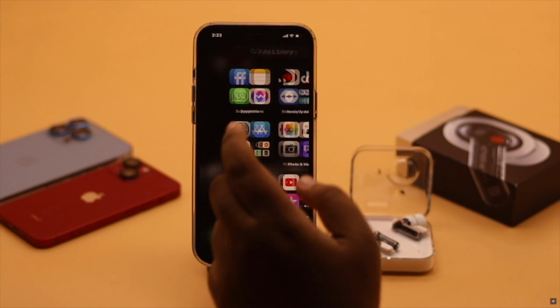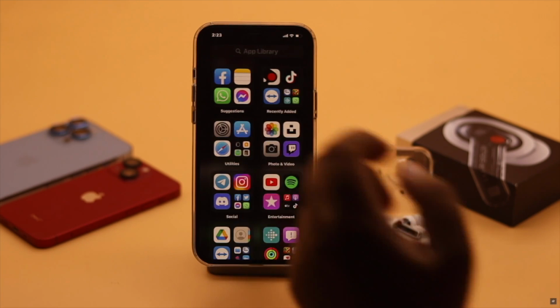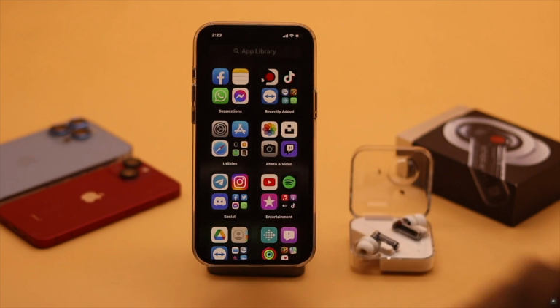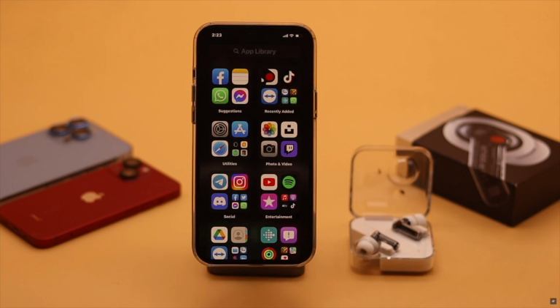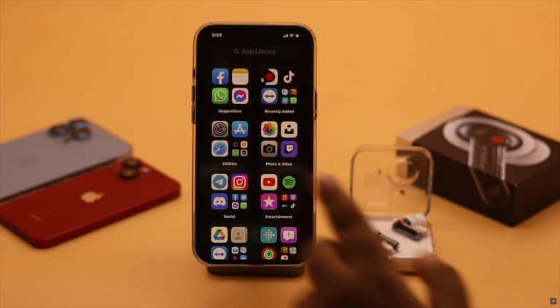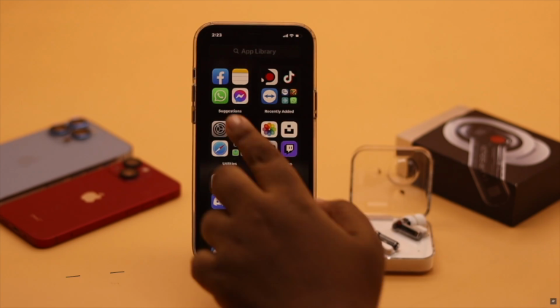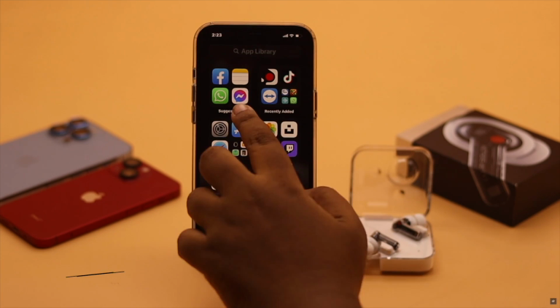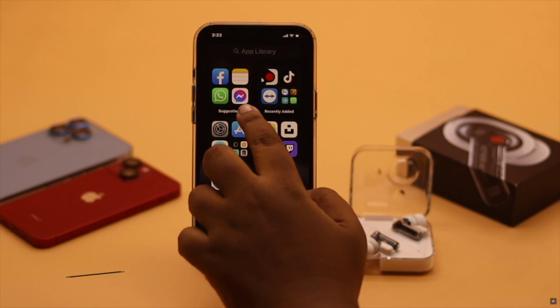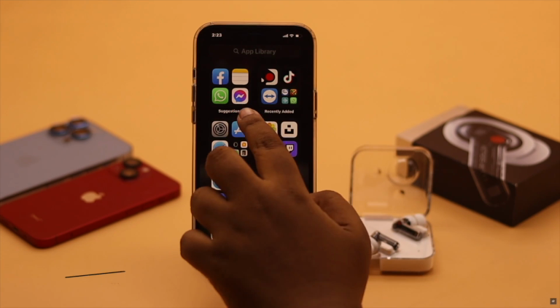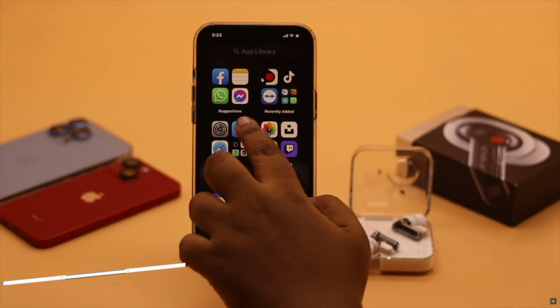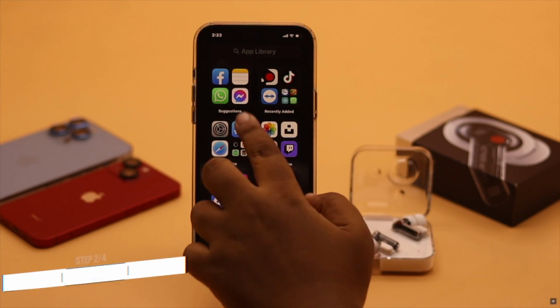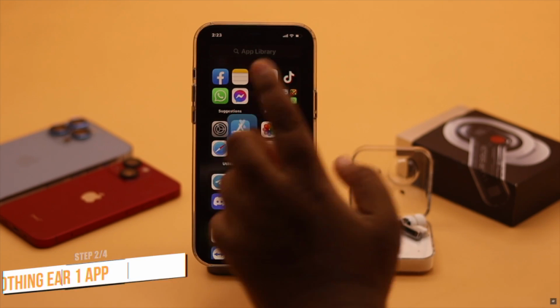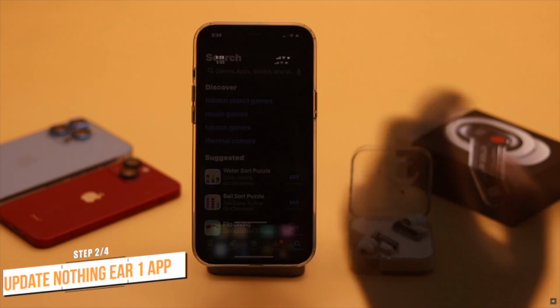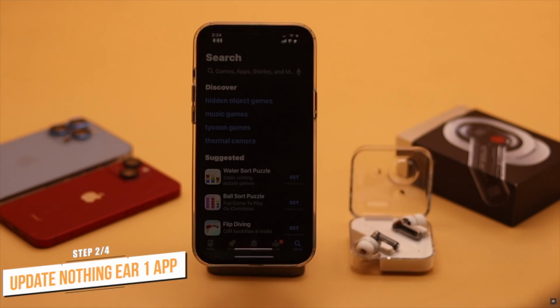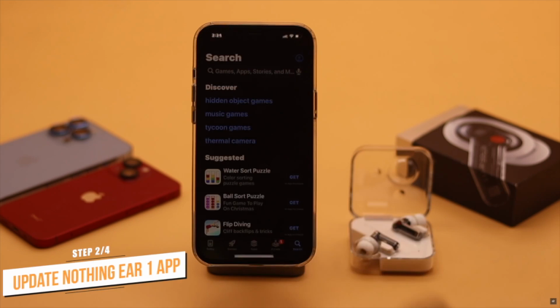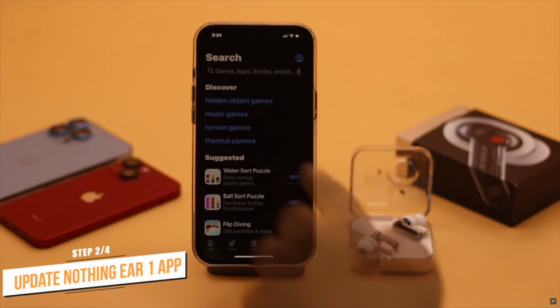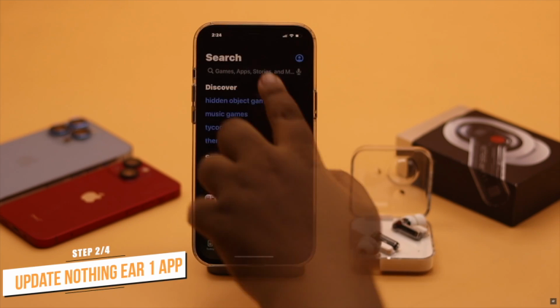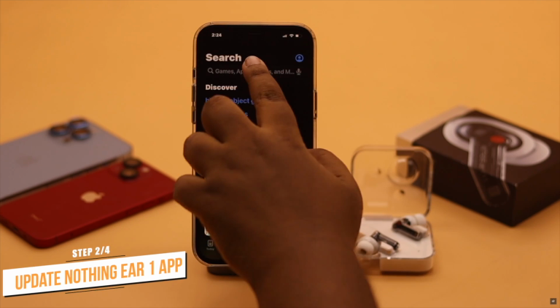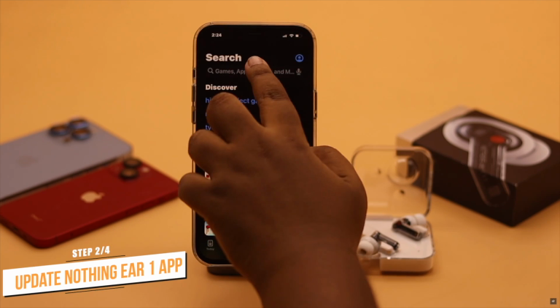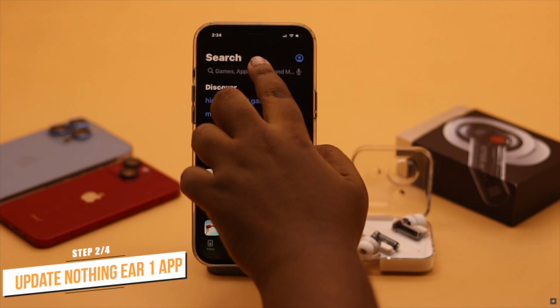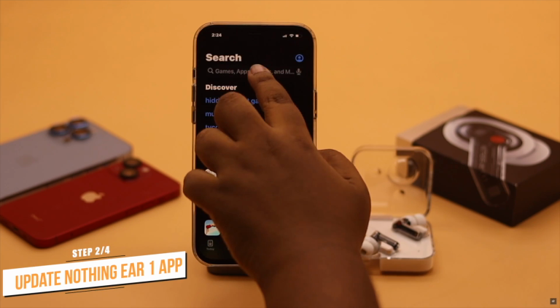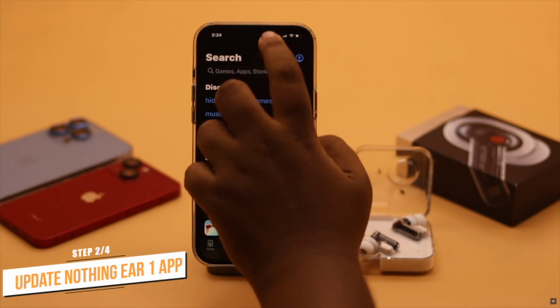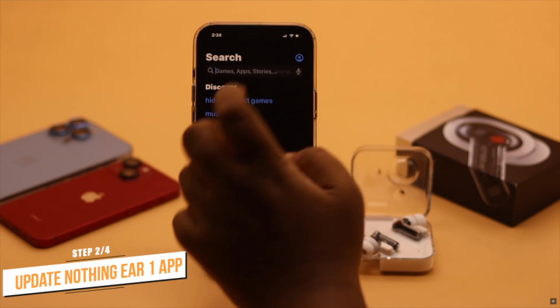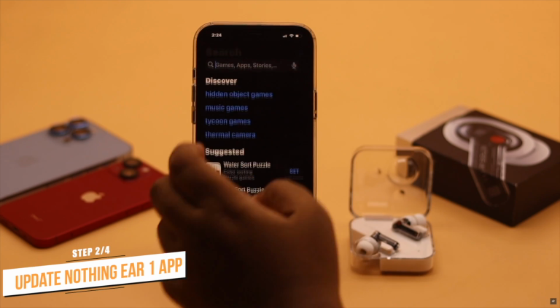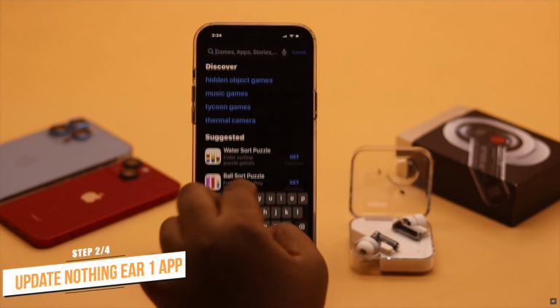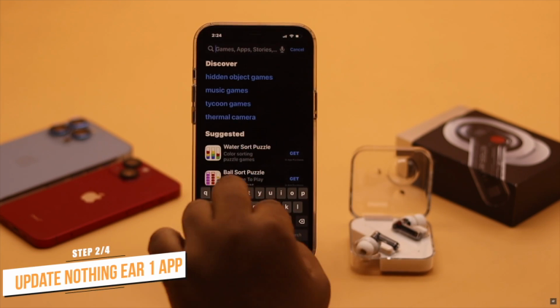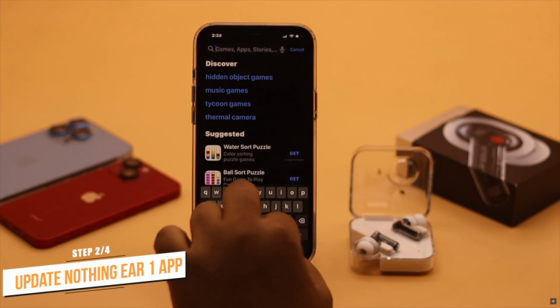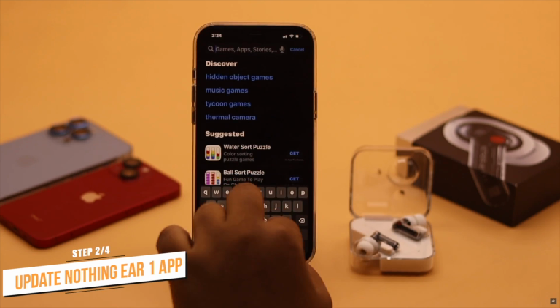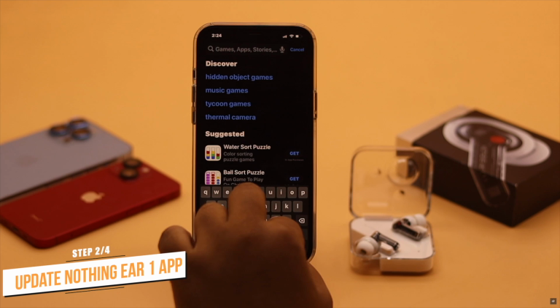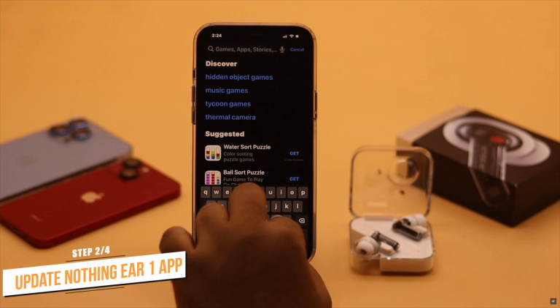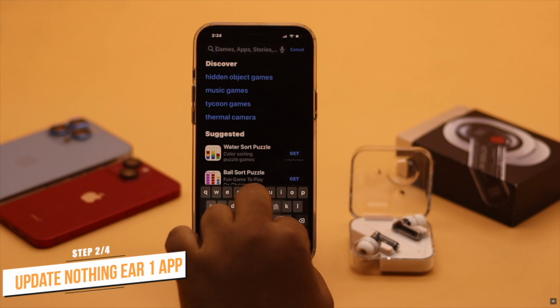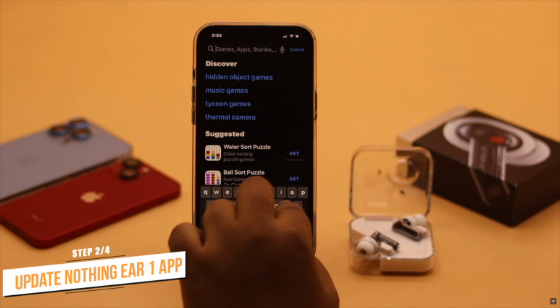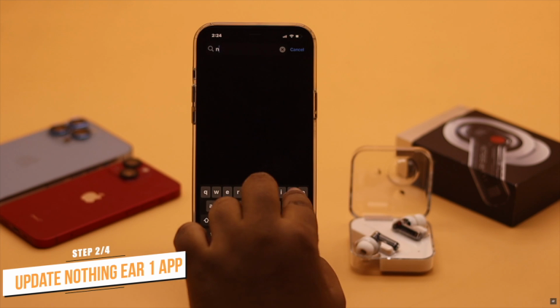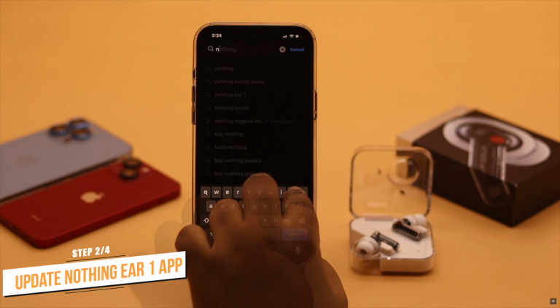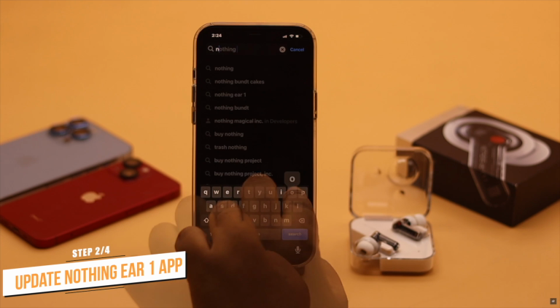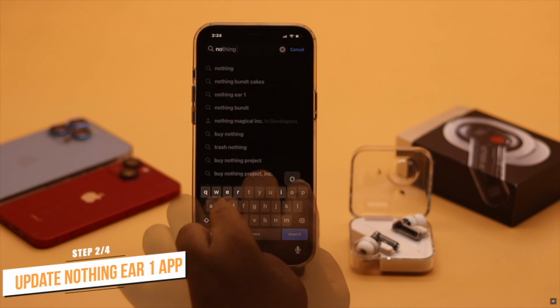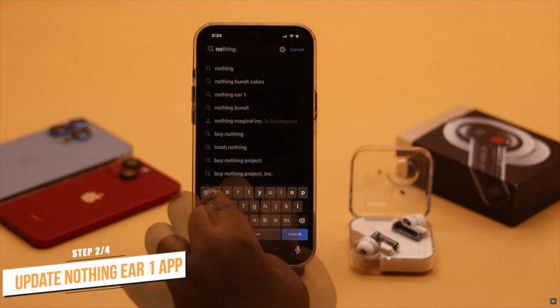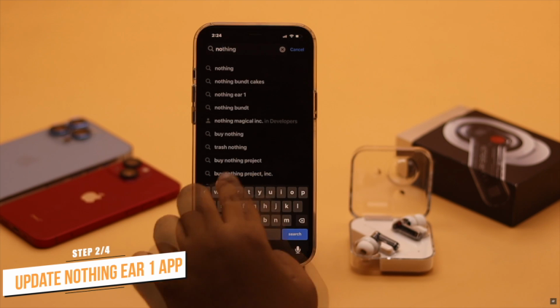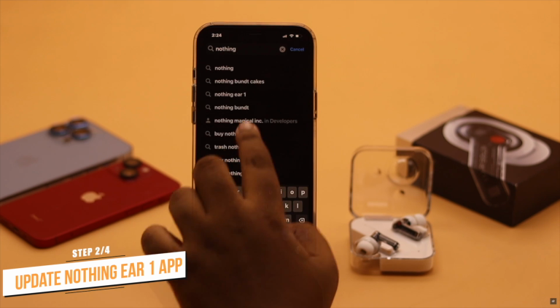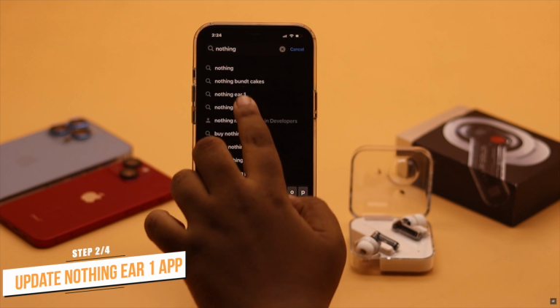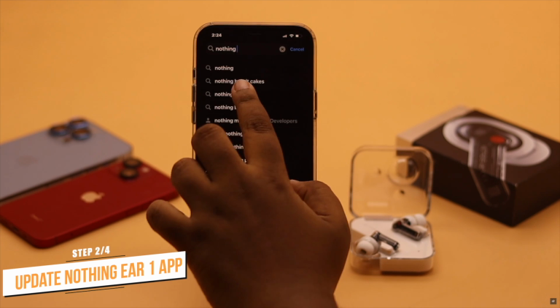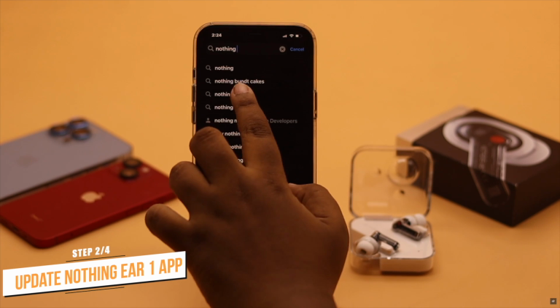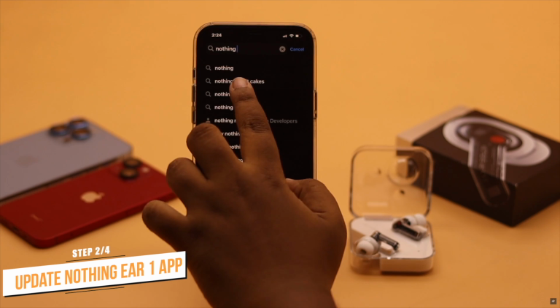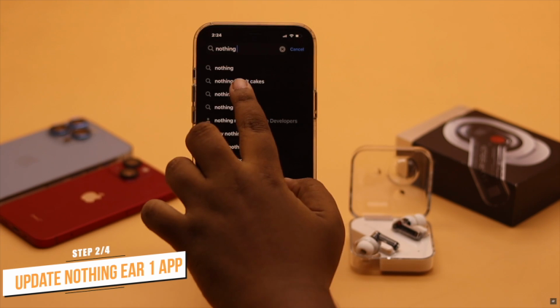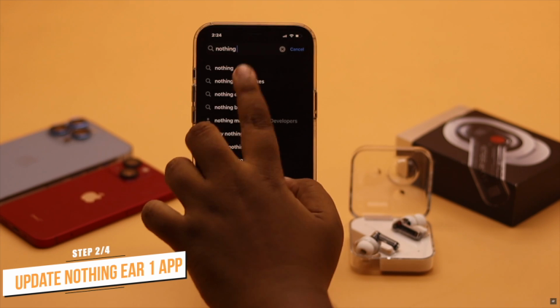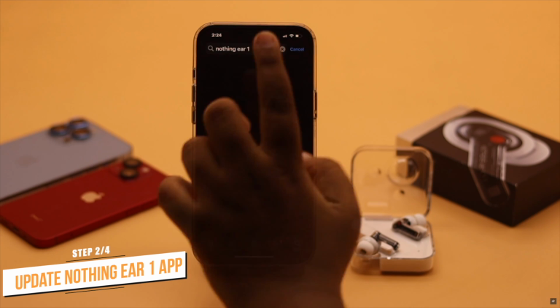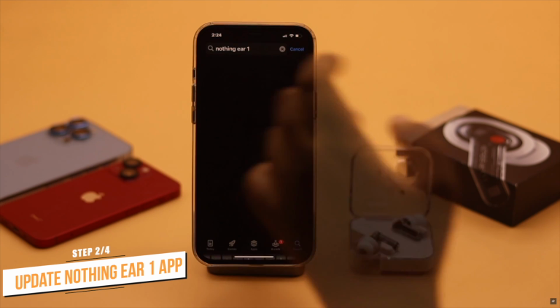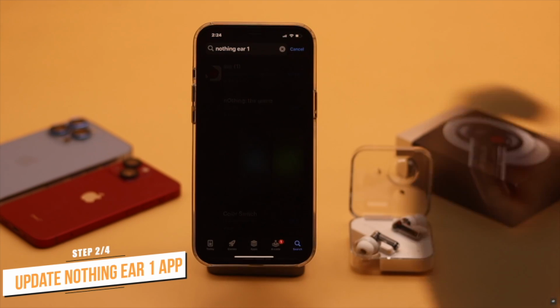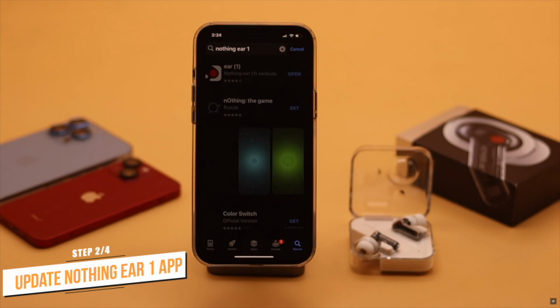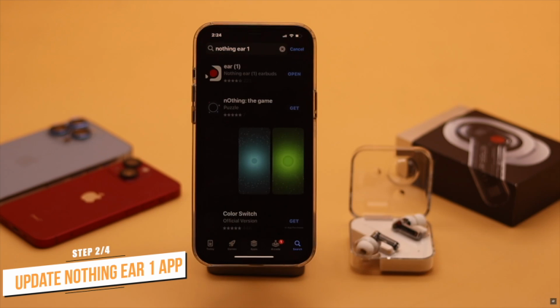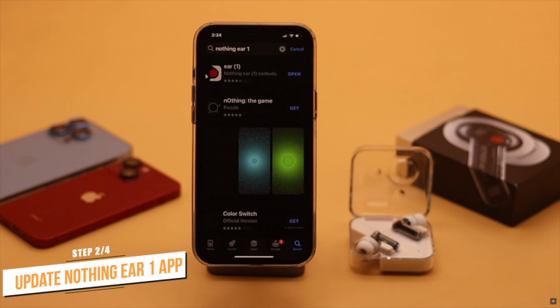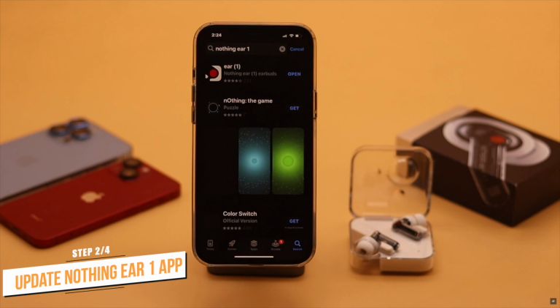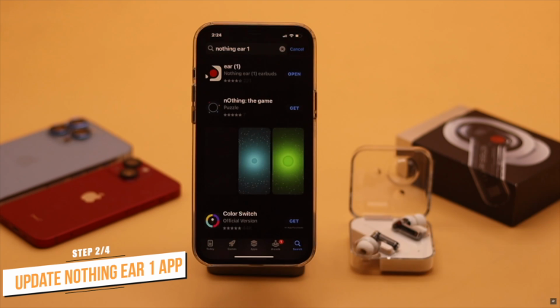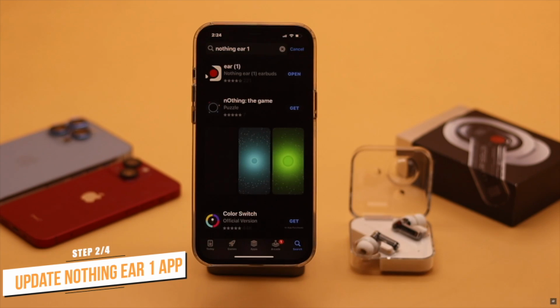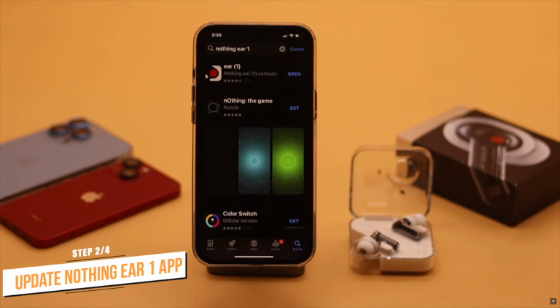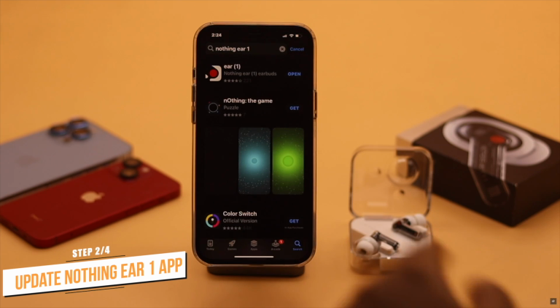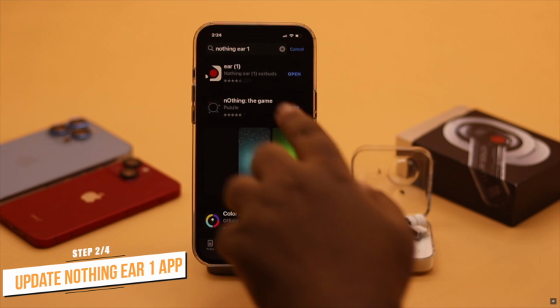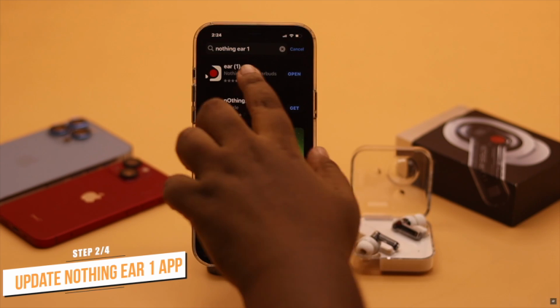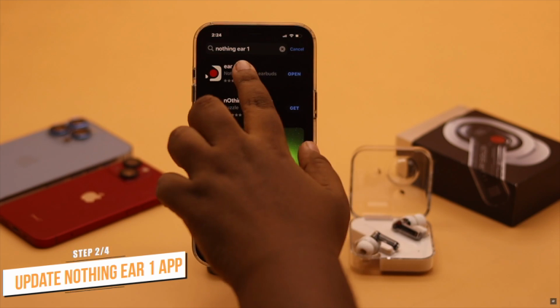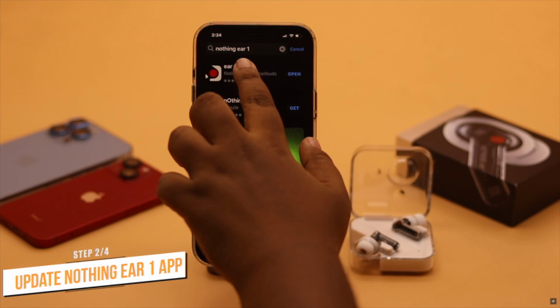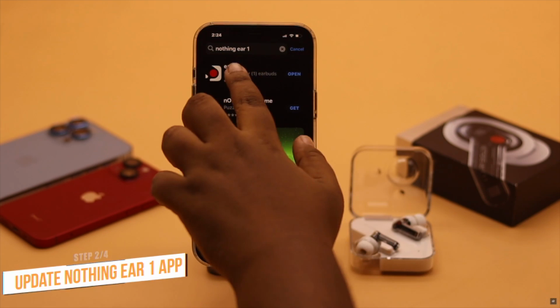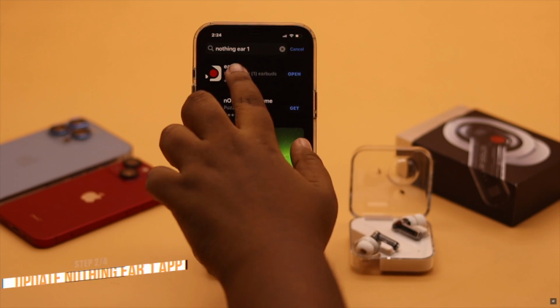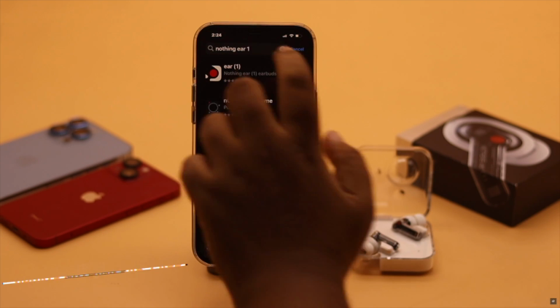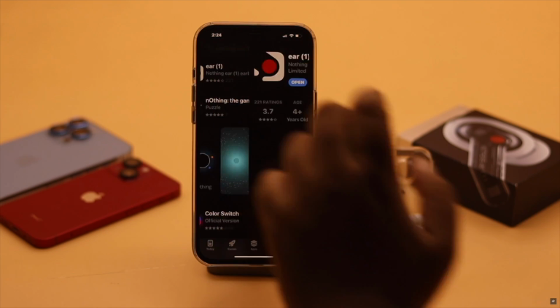Now if there is a pending update, it can cause the problem with the Nothing Air One app not working. So make sure it is up to date.